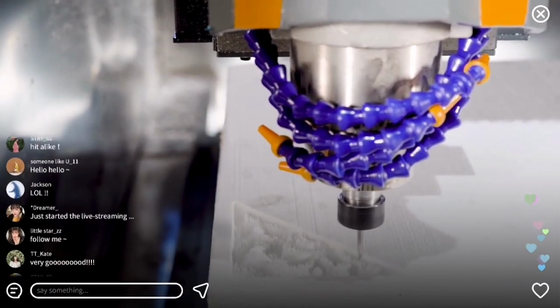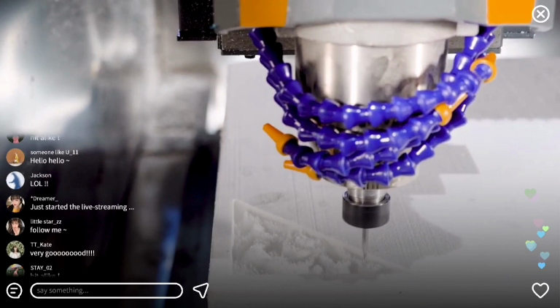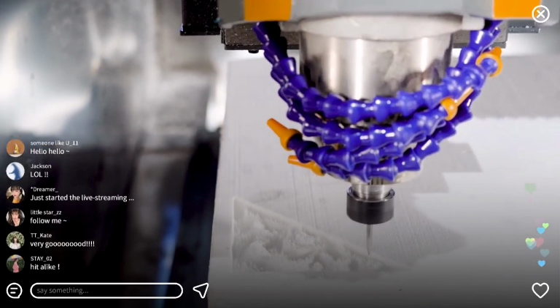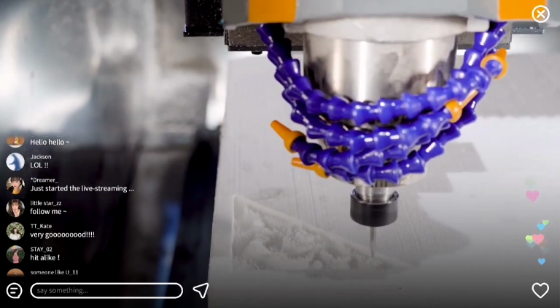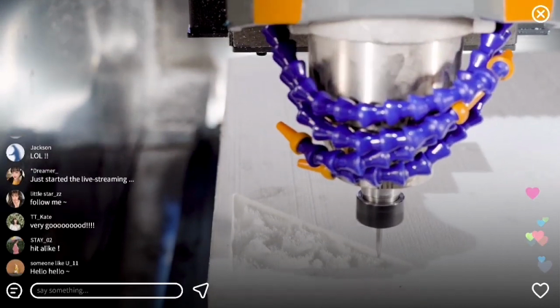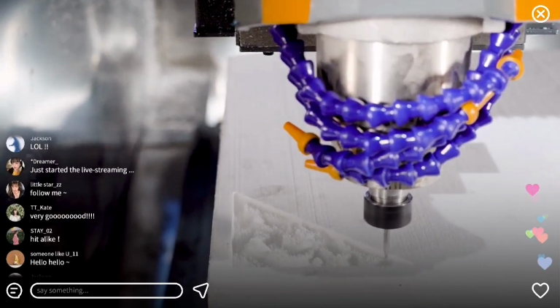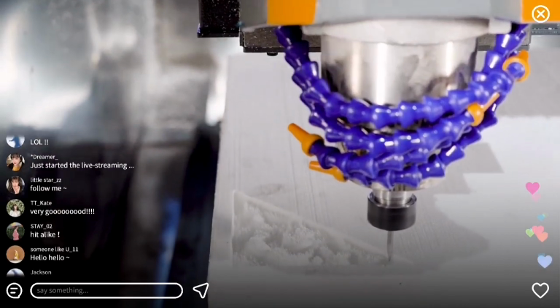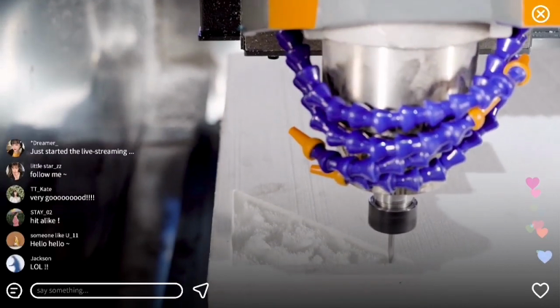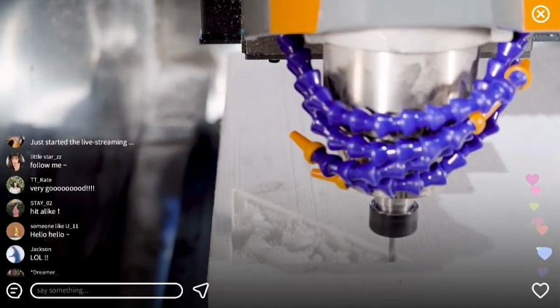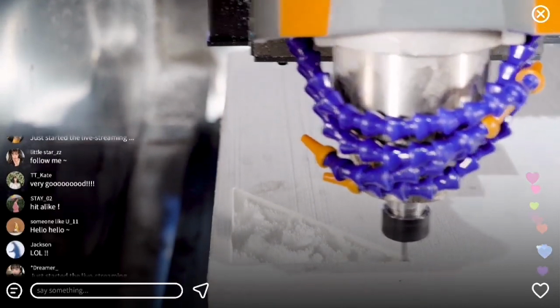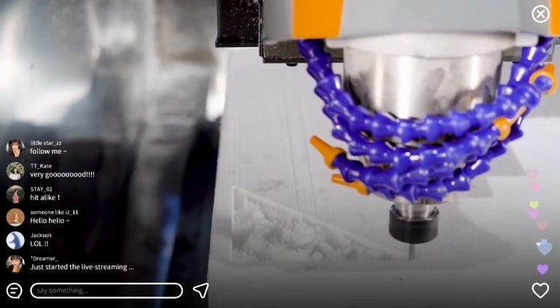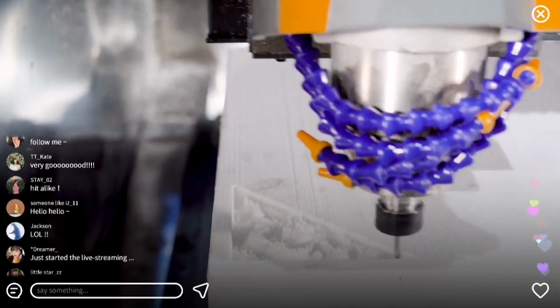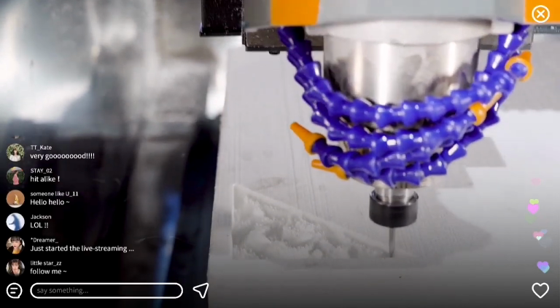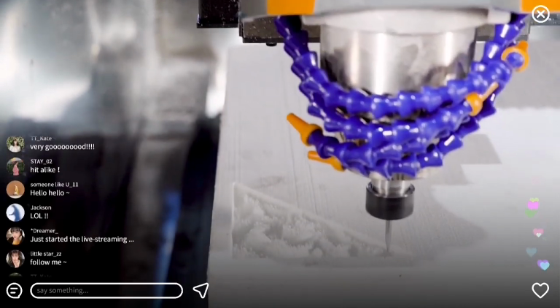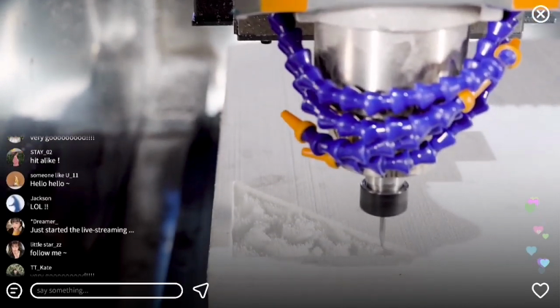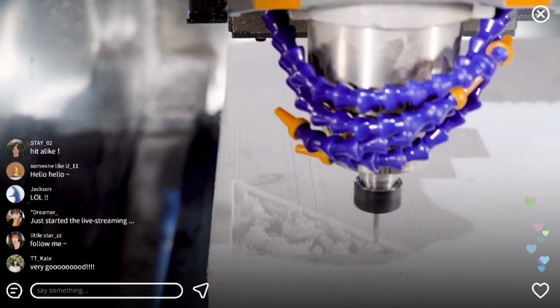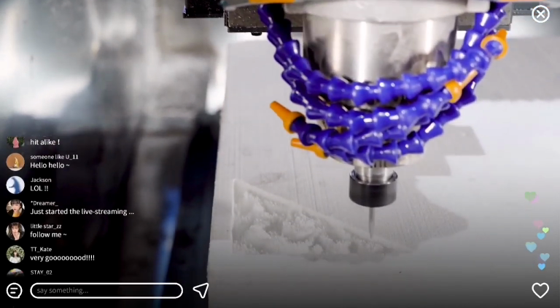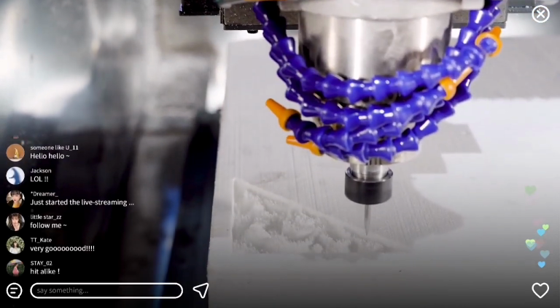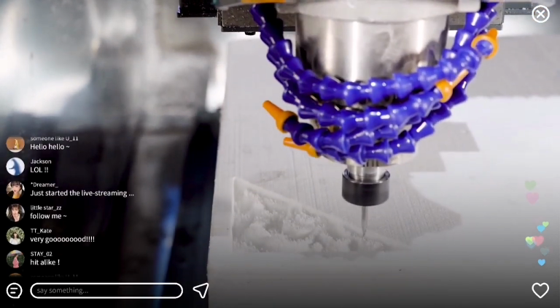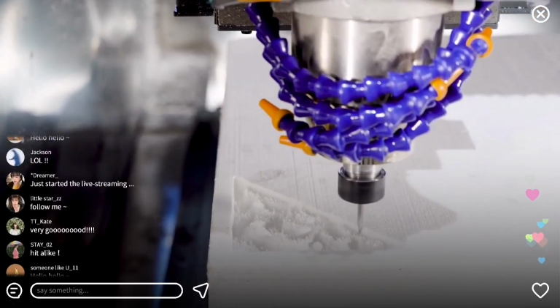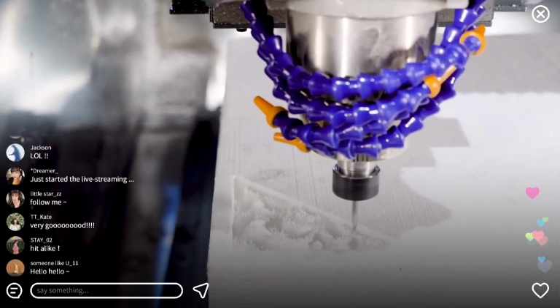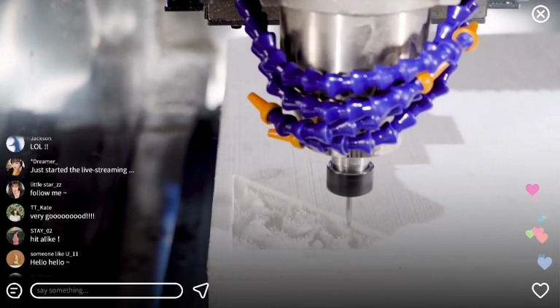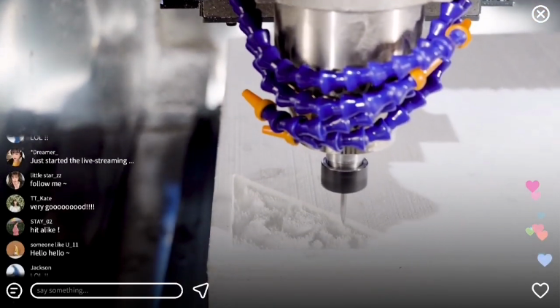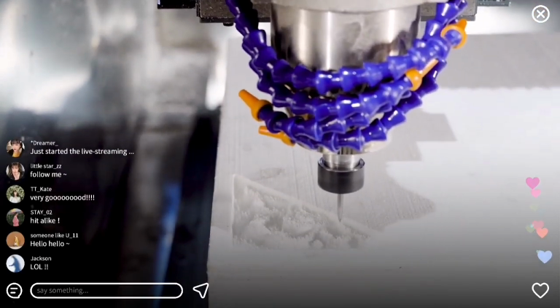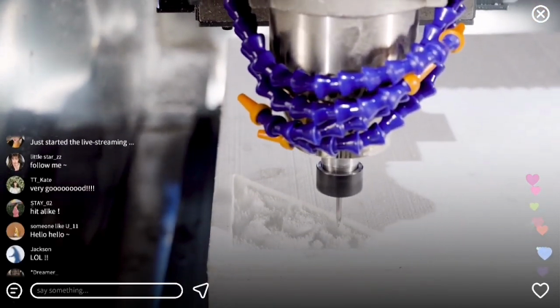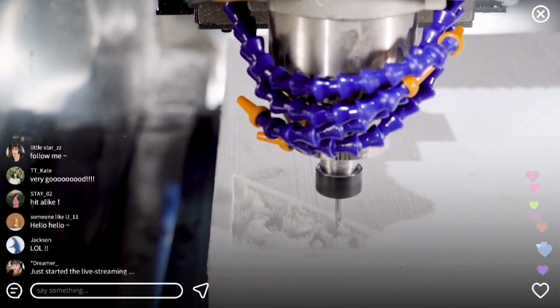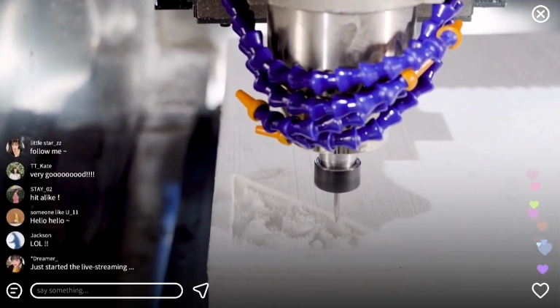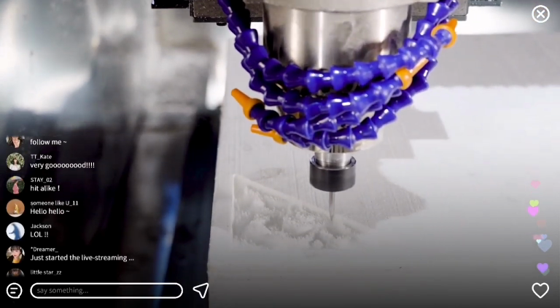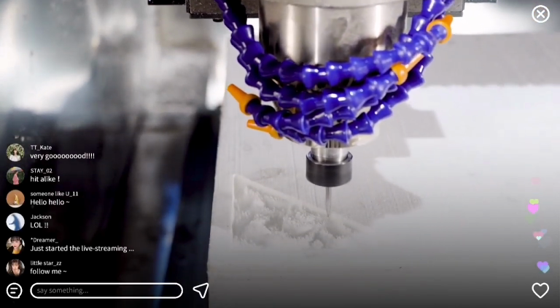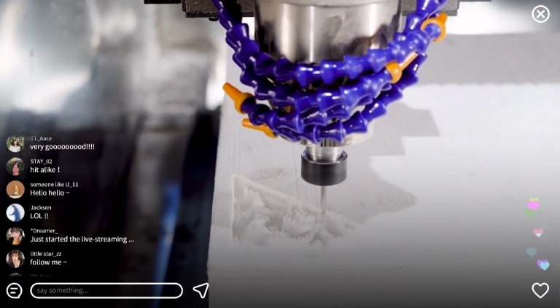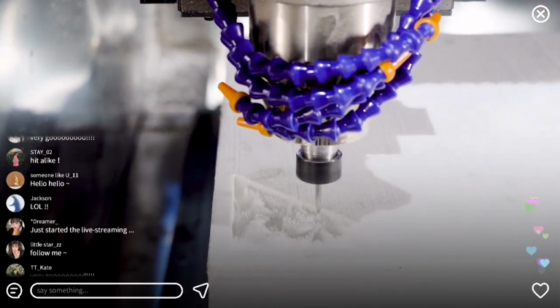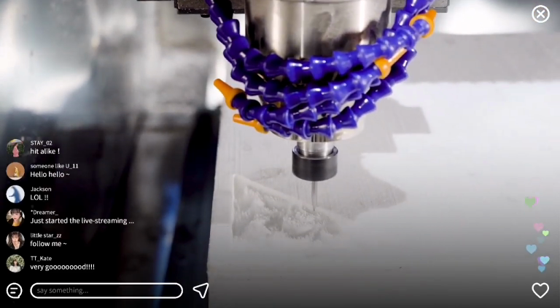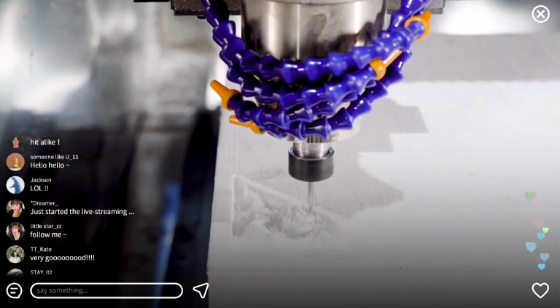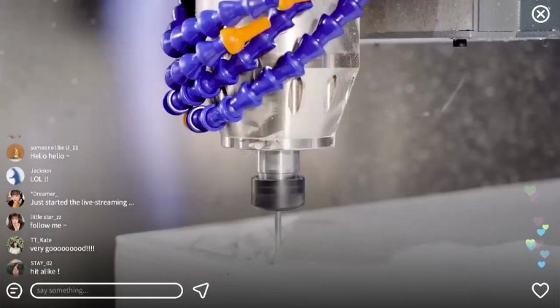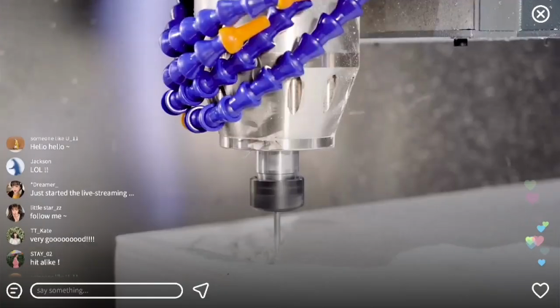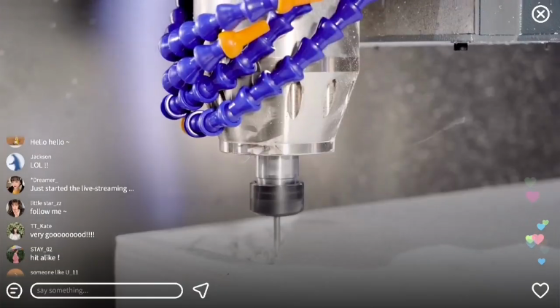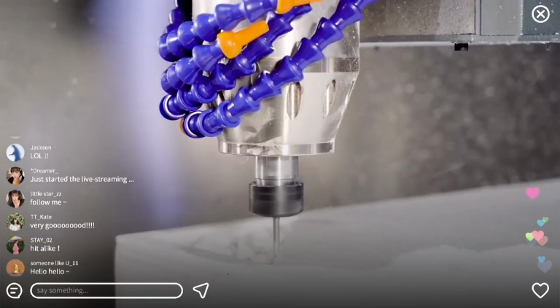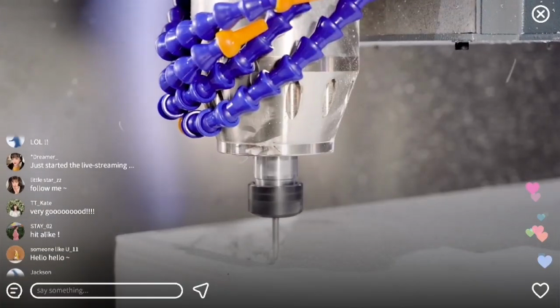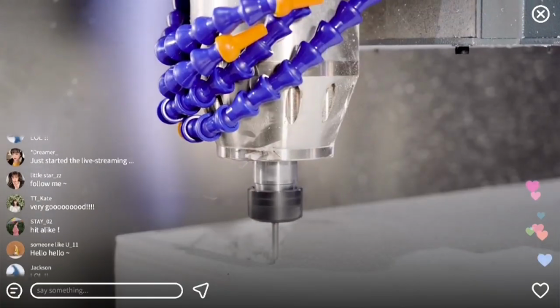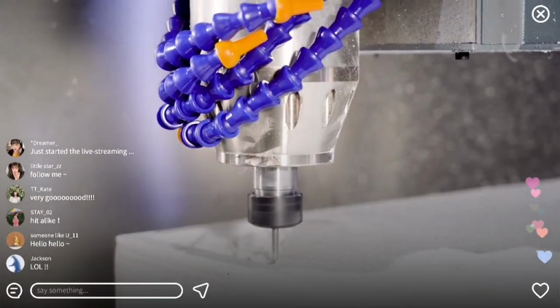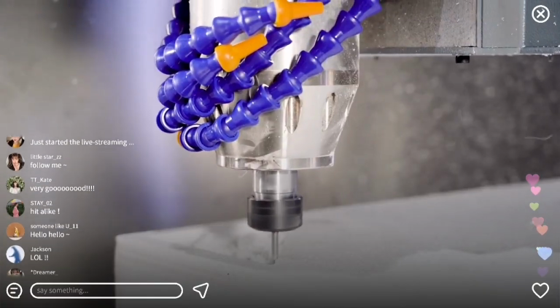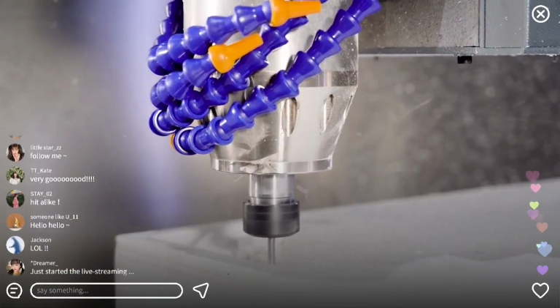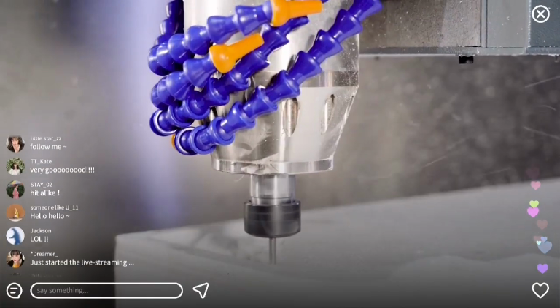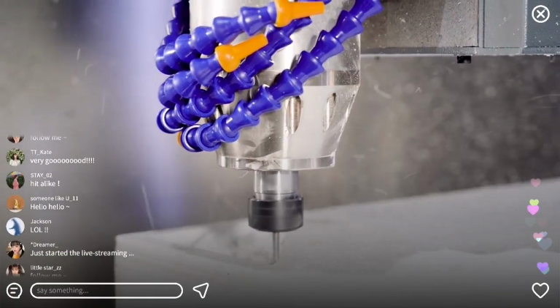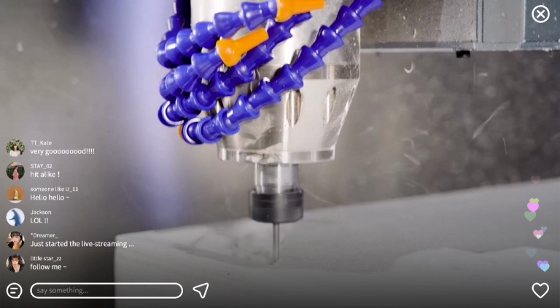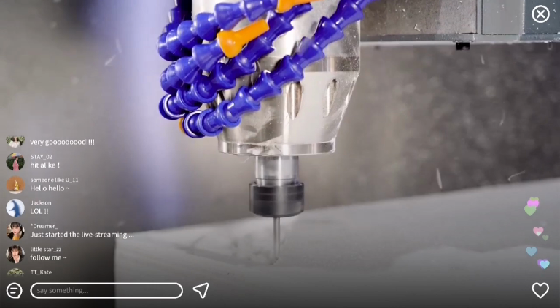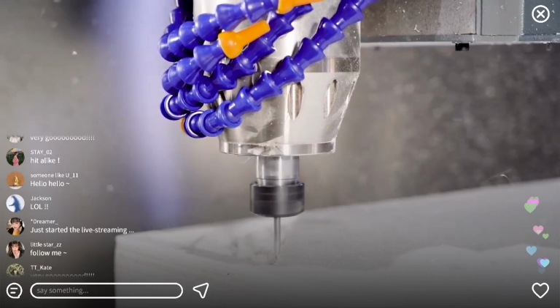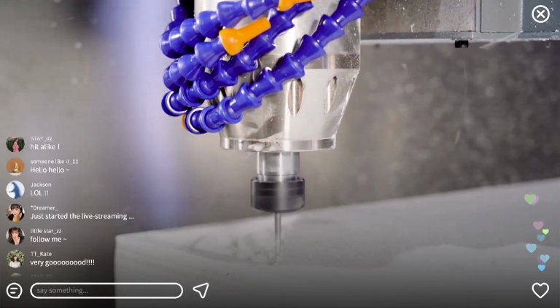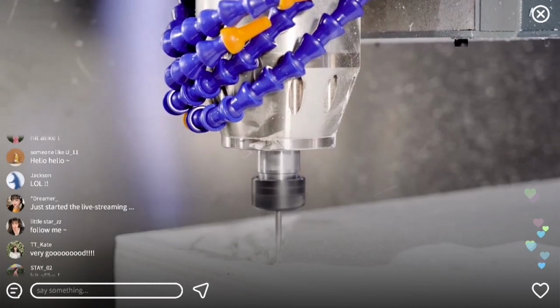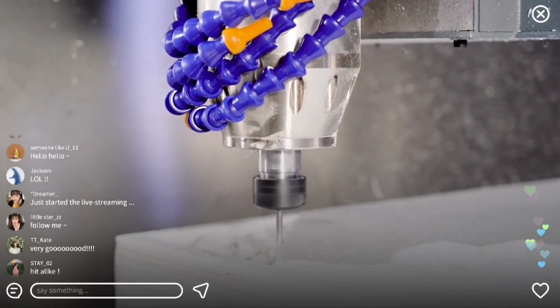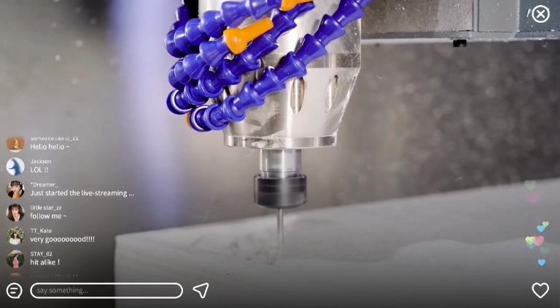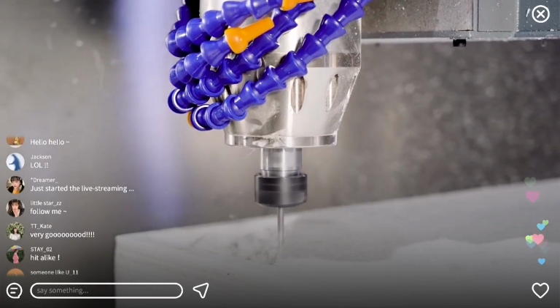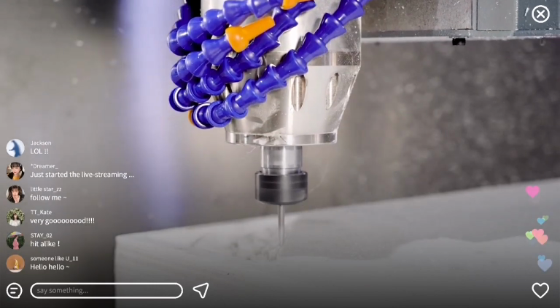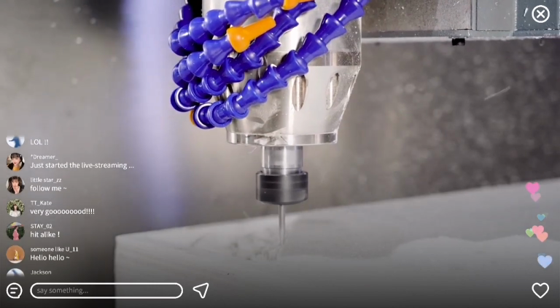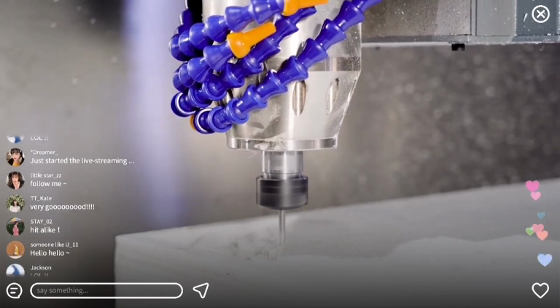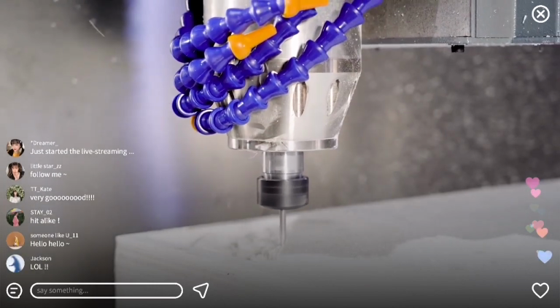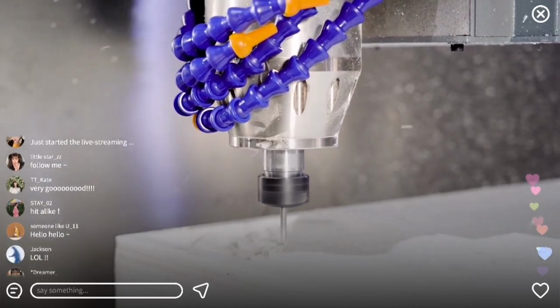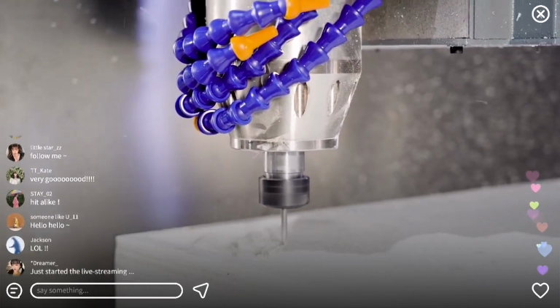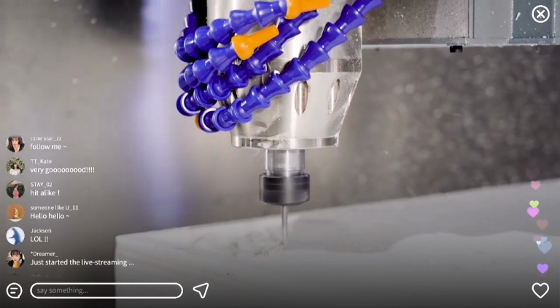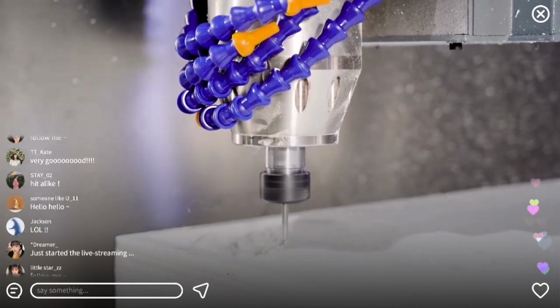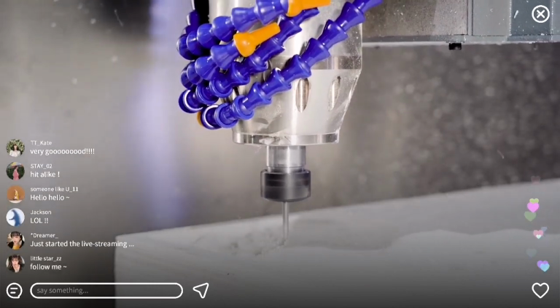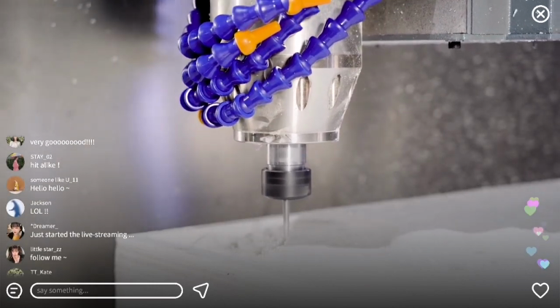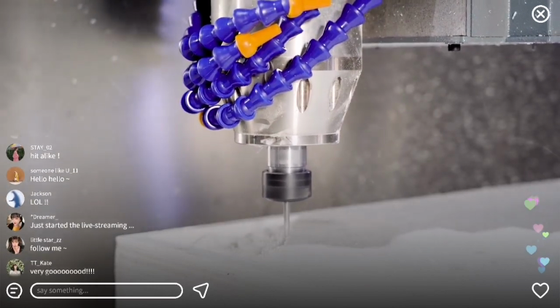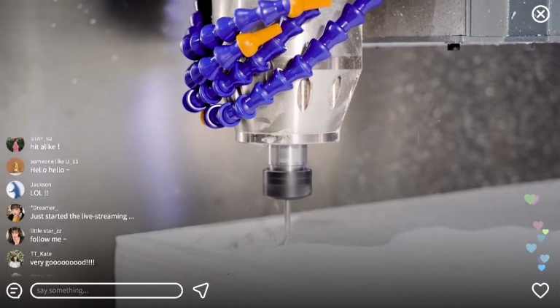With interruption electrical memory function, it has the function of resuming engraving after power outage and tool breakage.